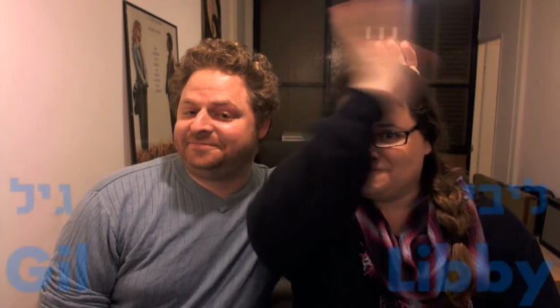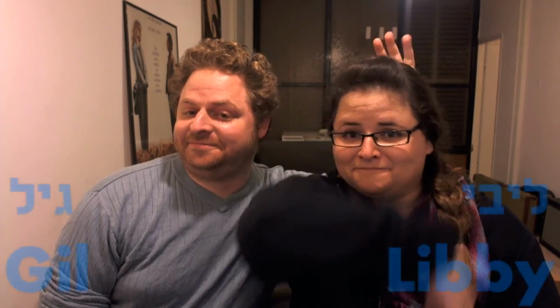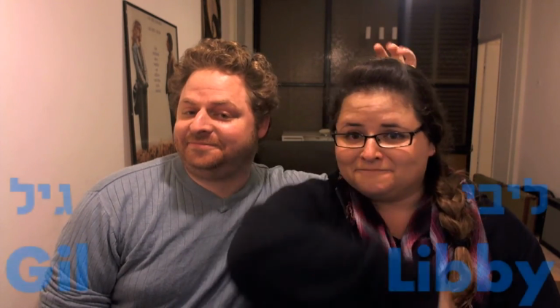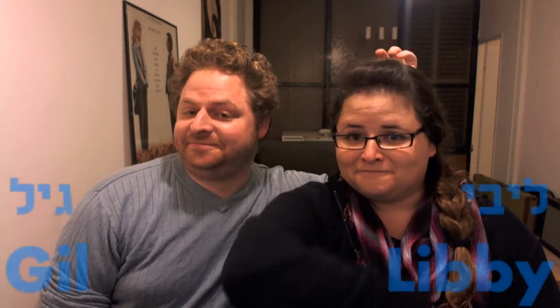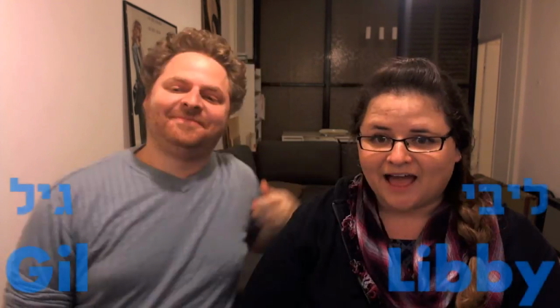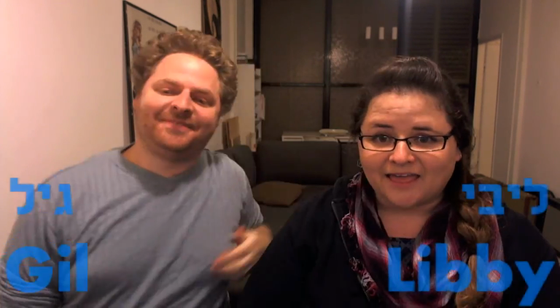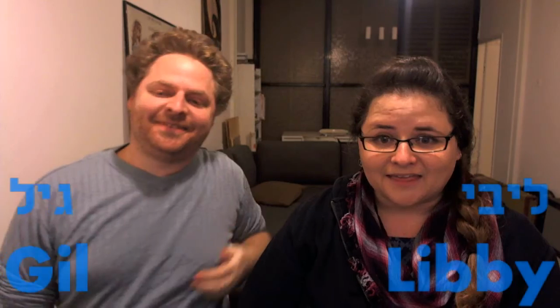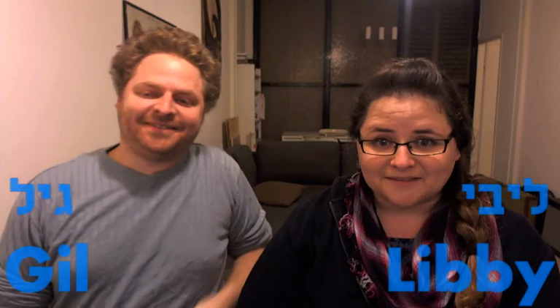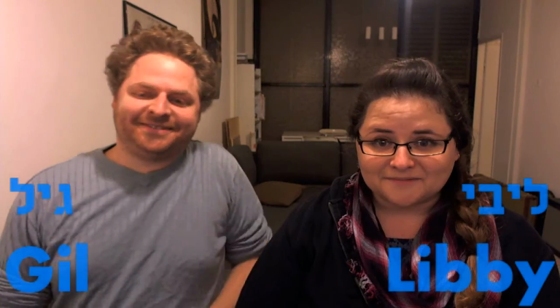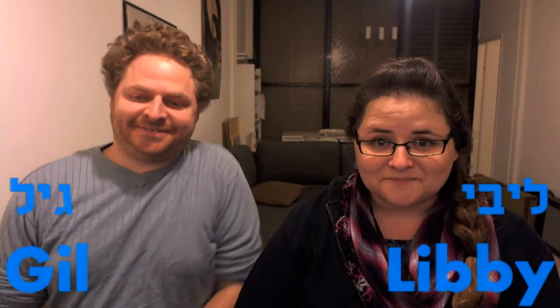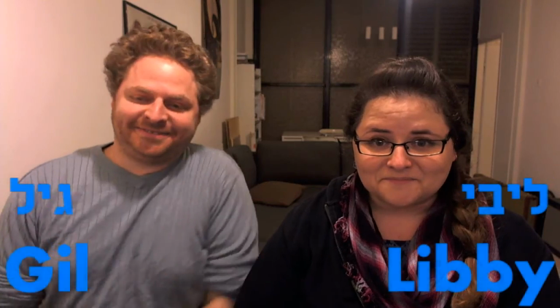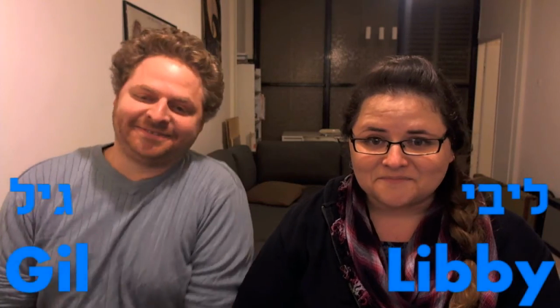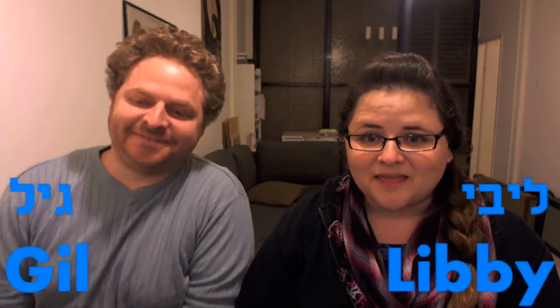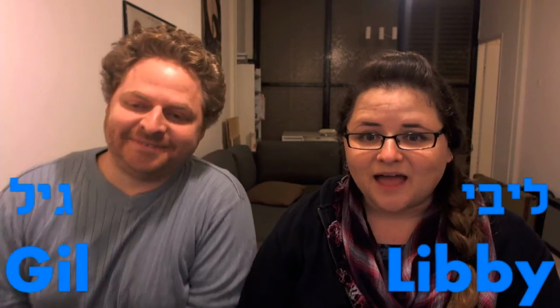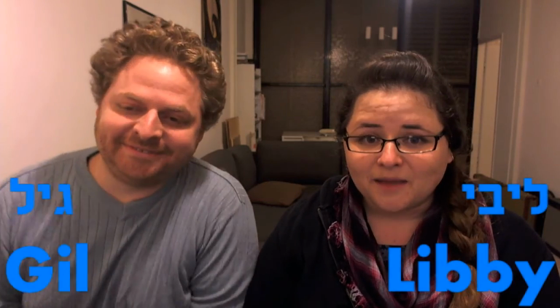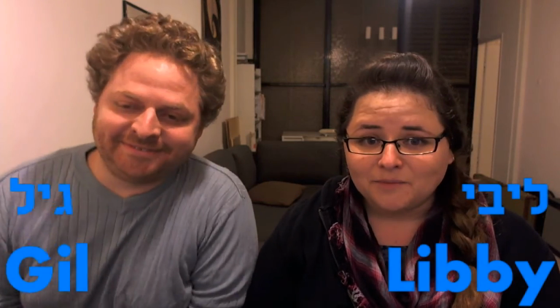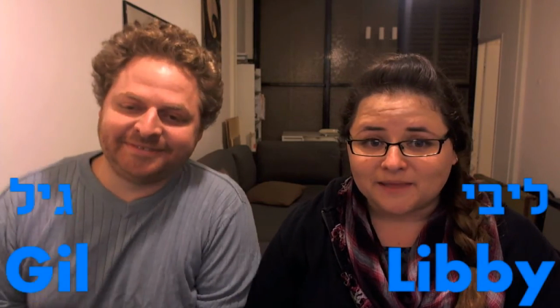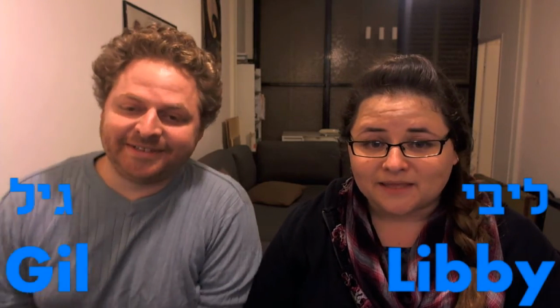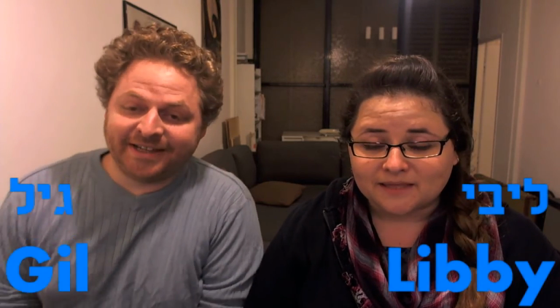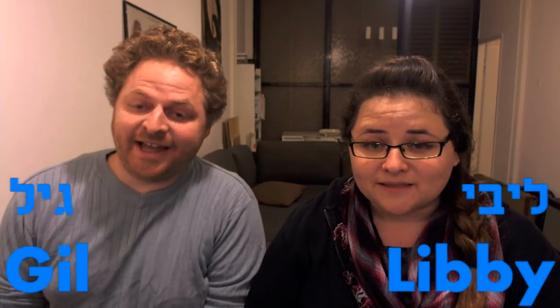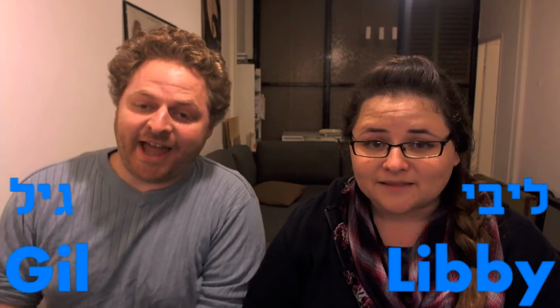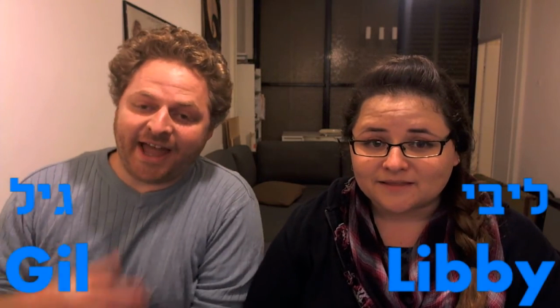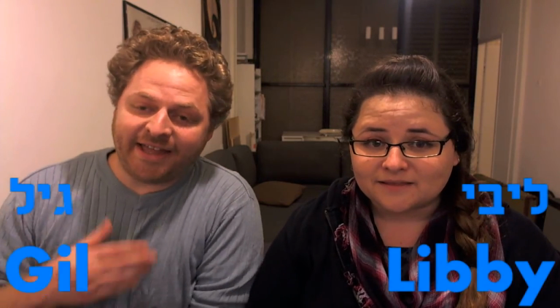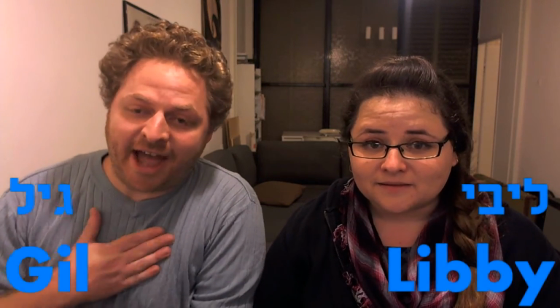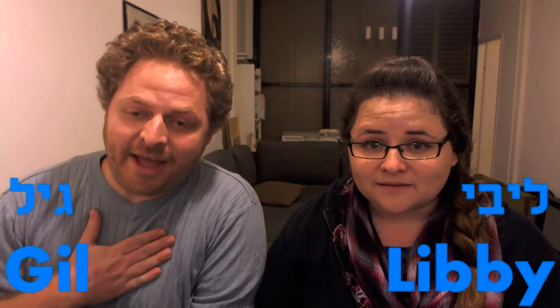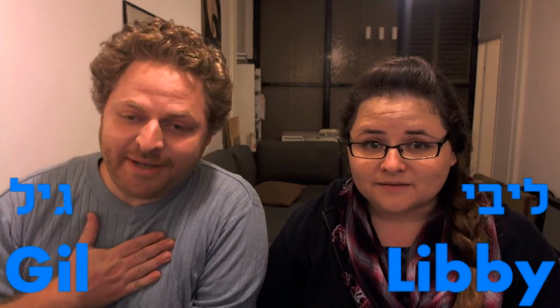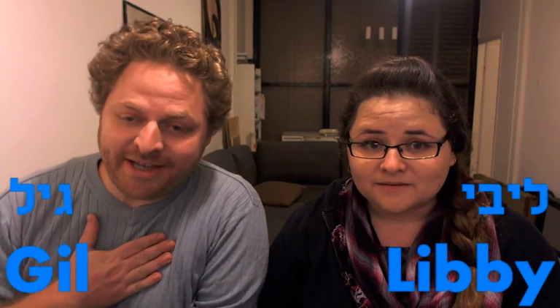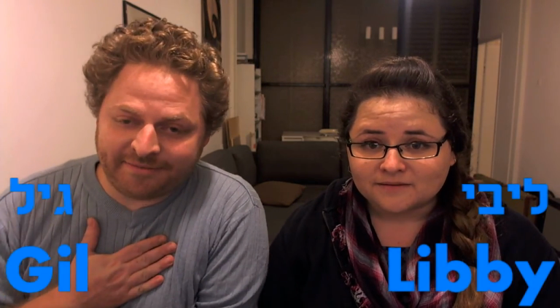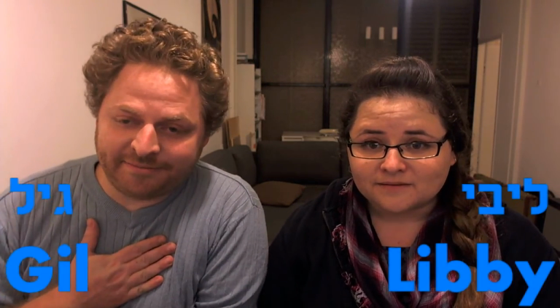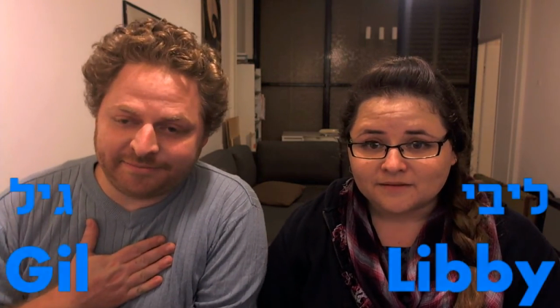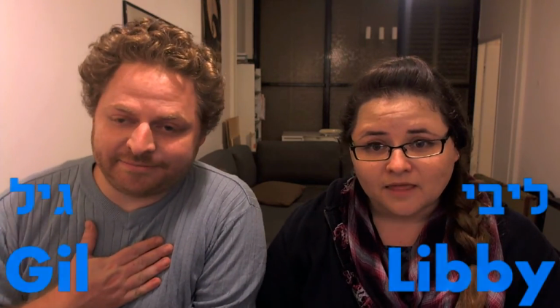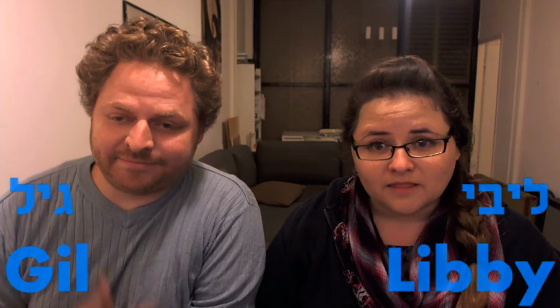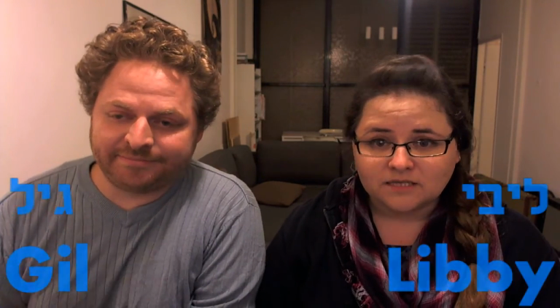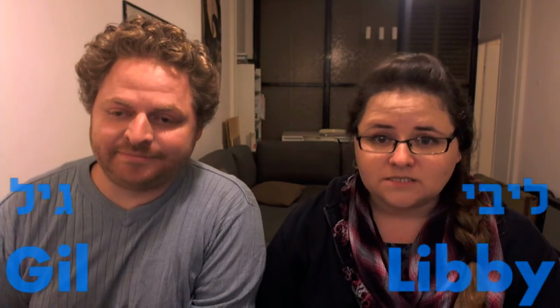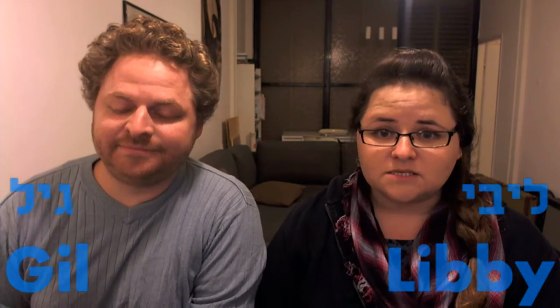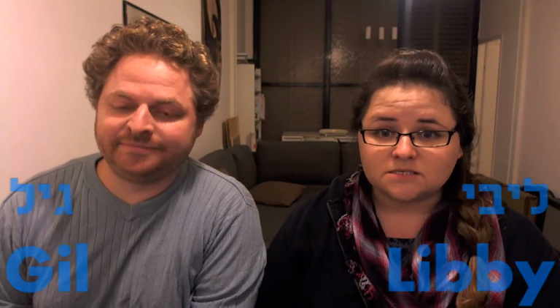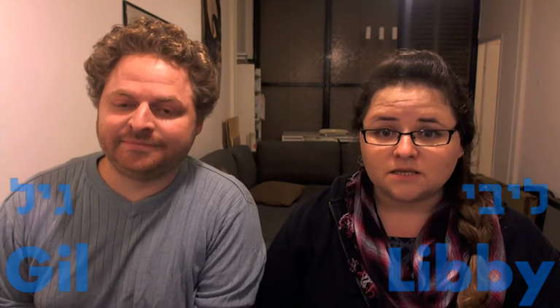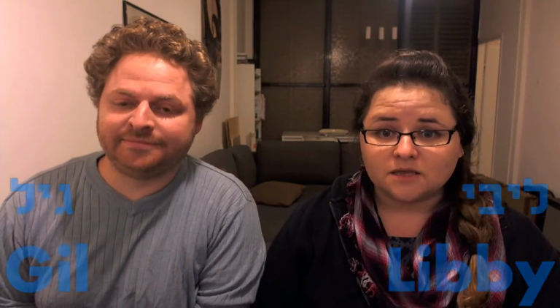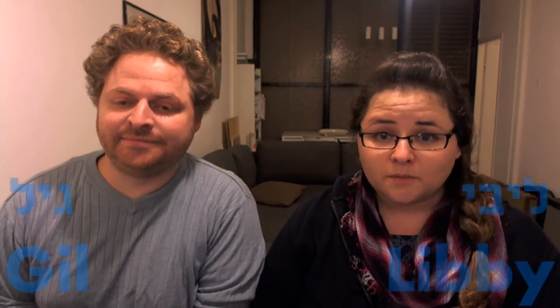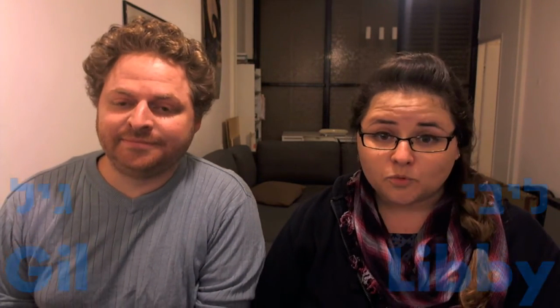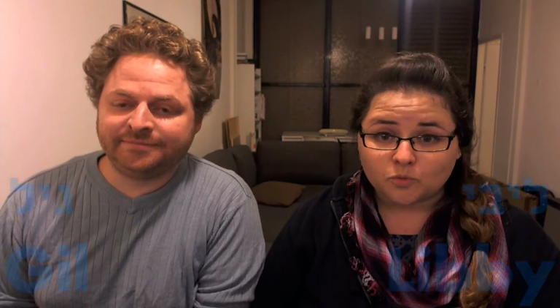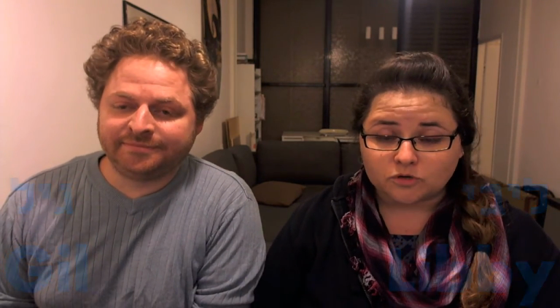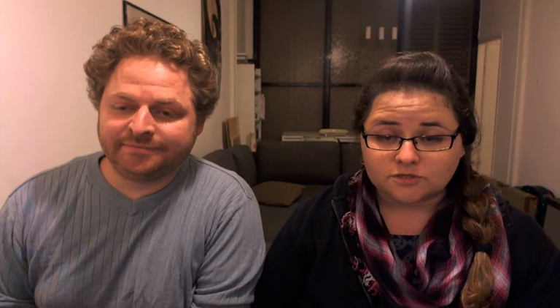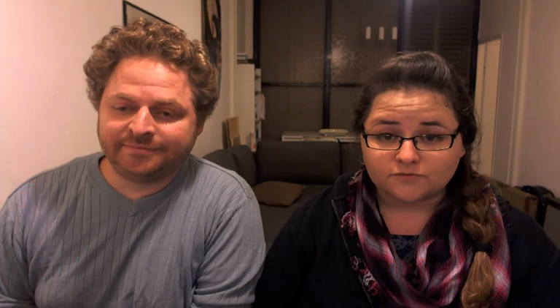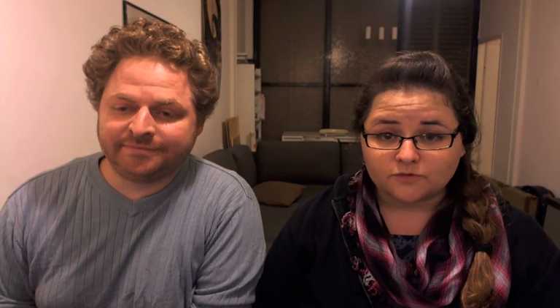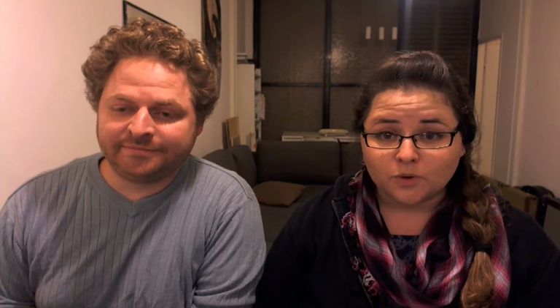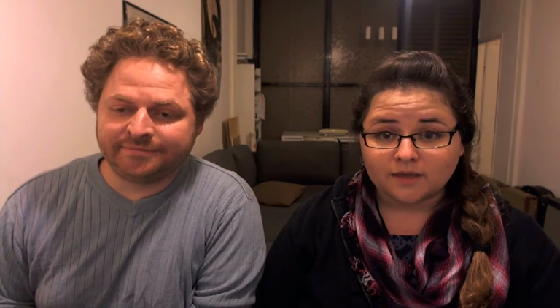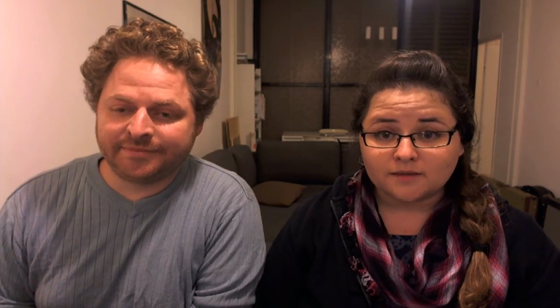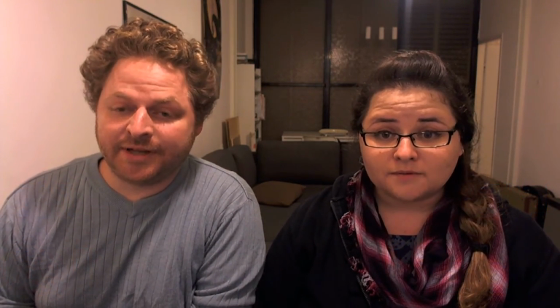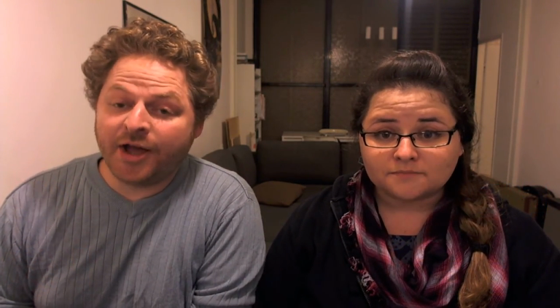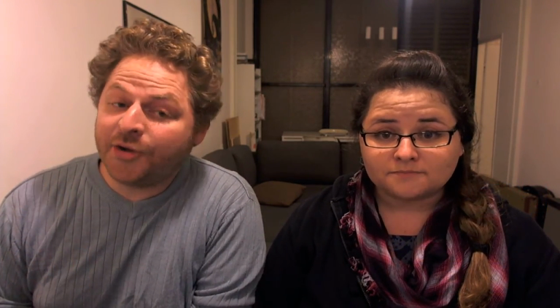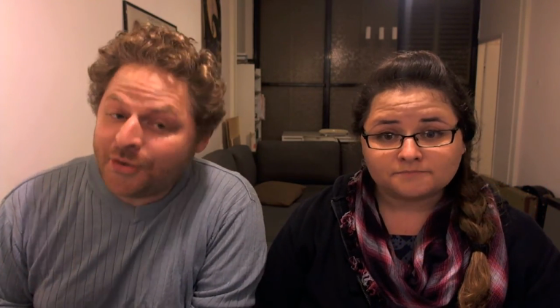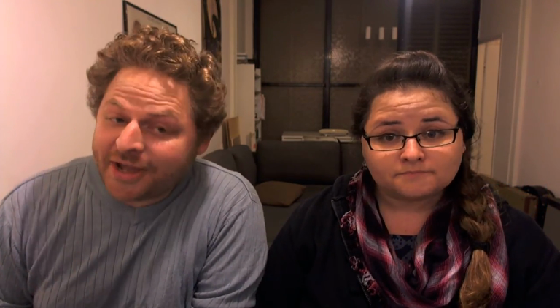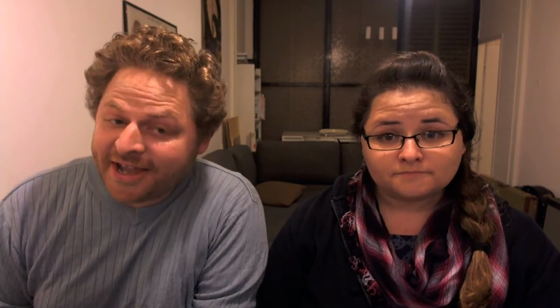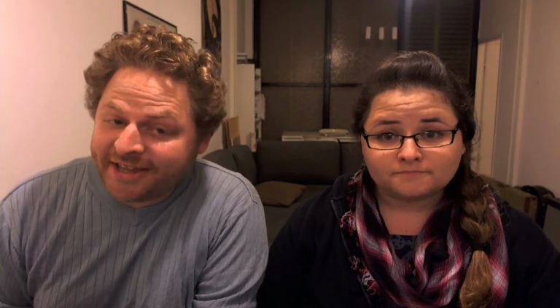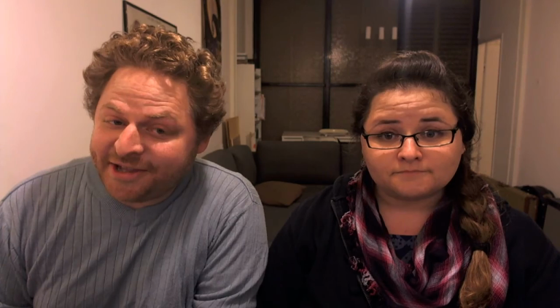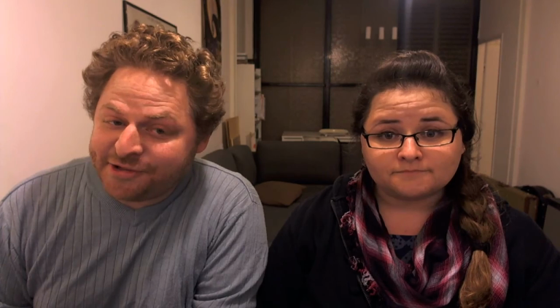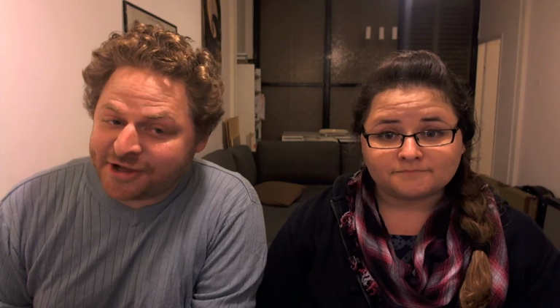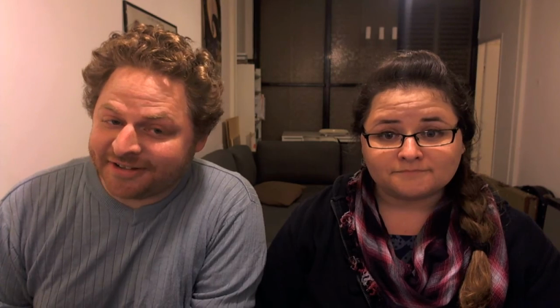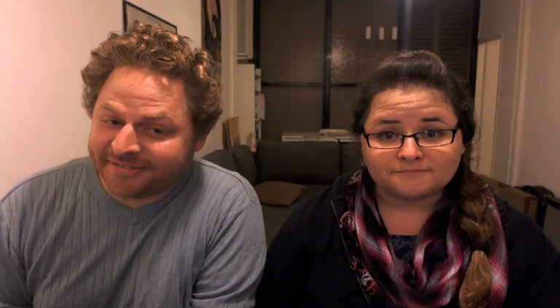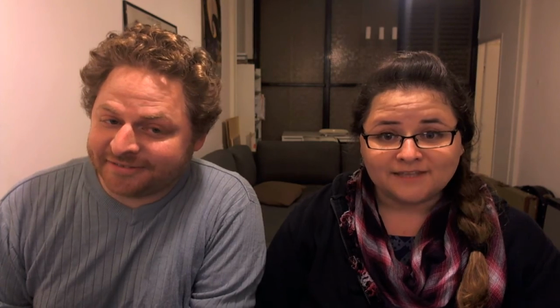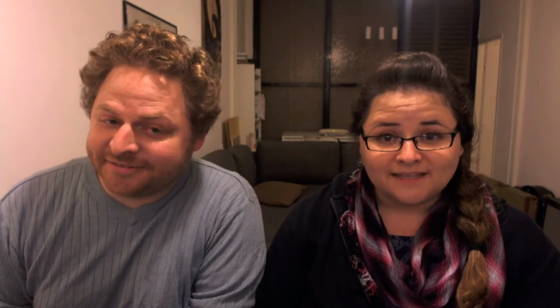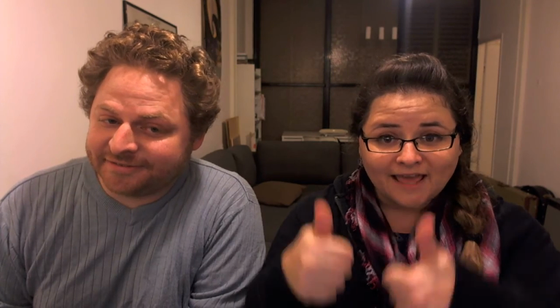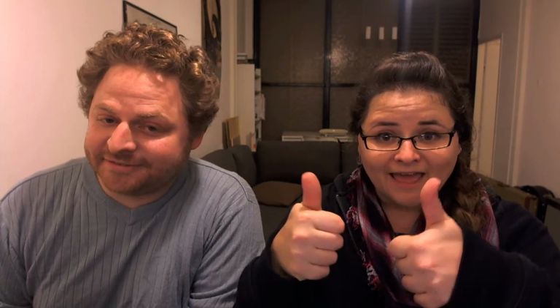Shalom! Hi! I'm V. And I'm Gil. And this is Hebrew Words of the Week! Cooking Edition!